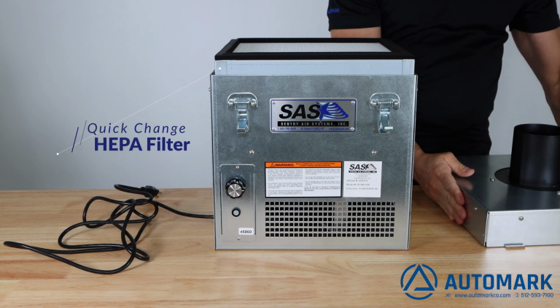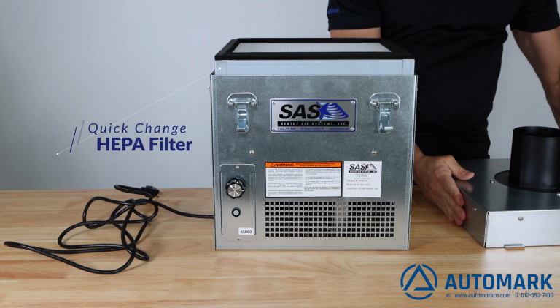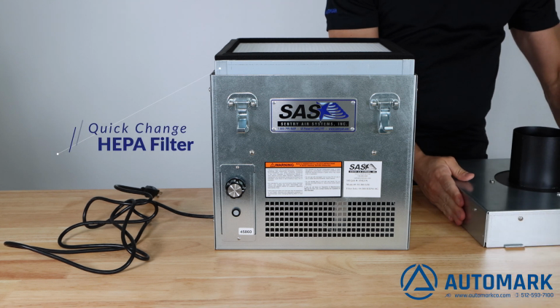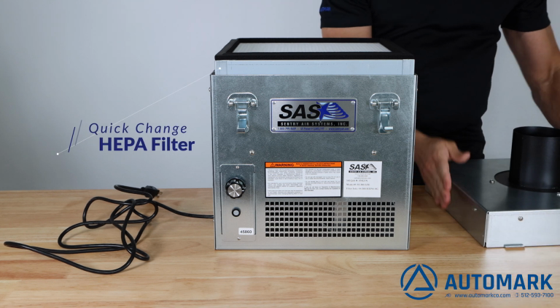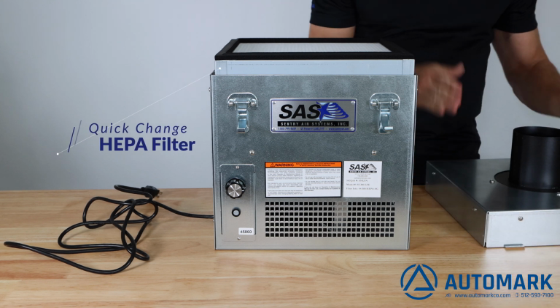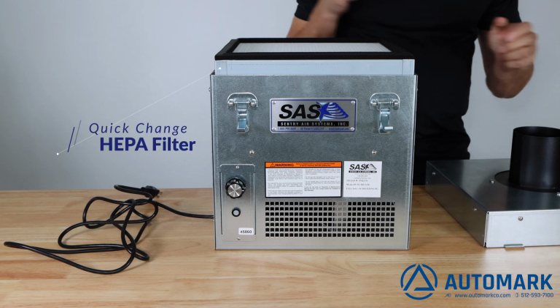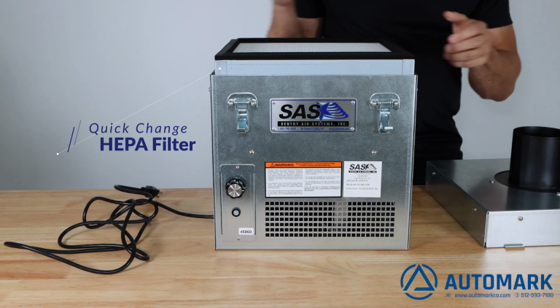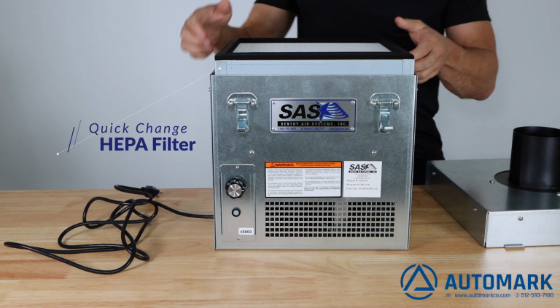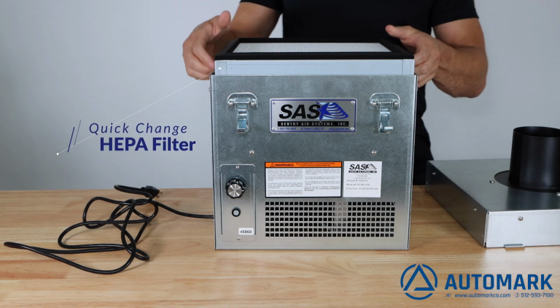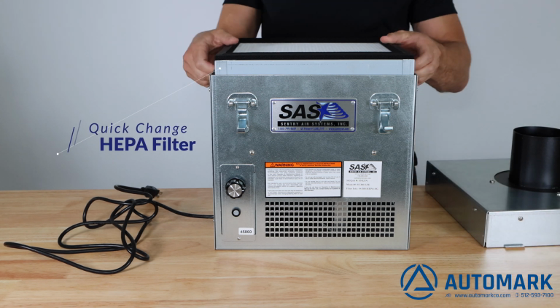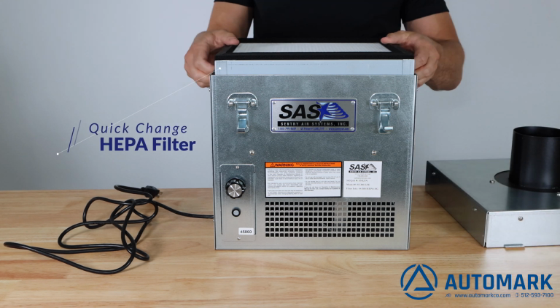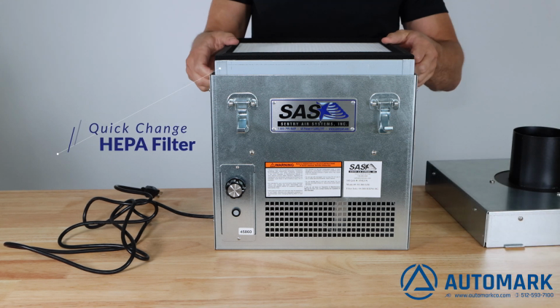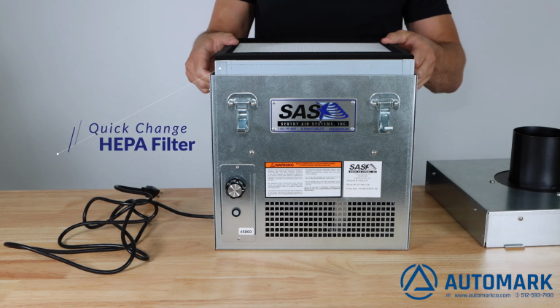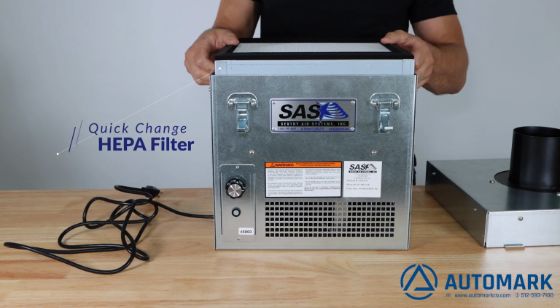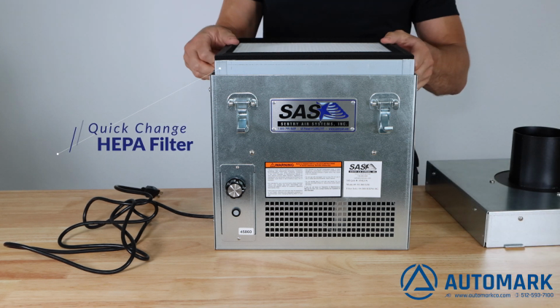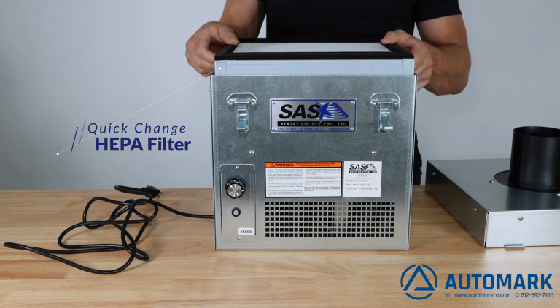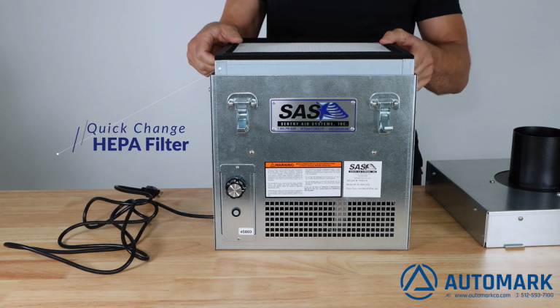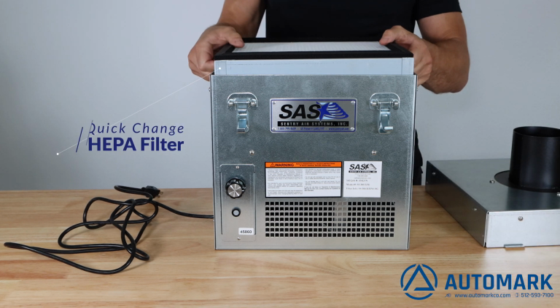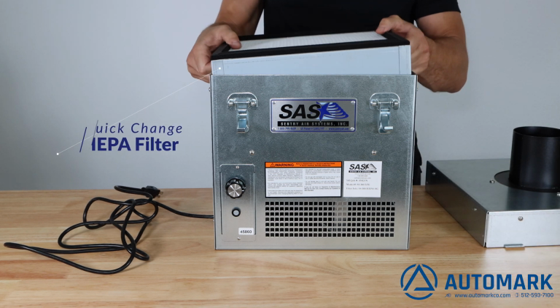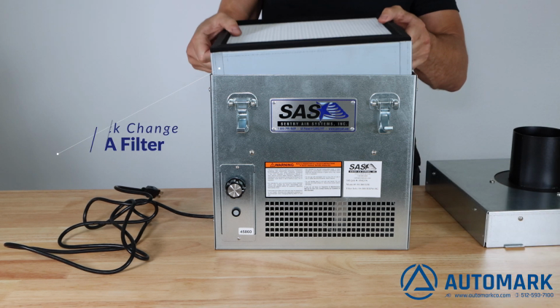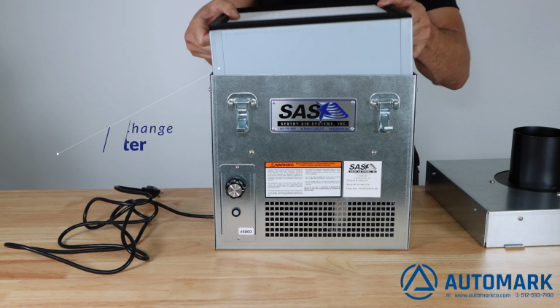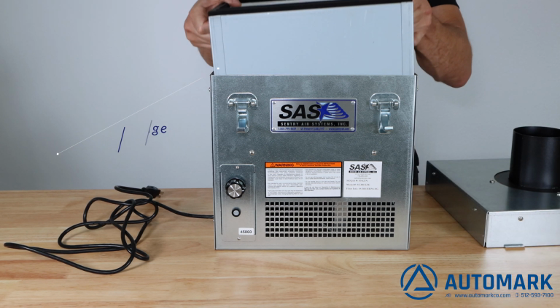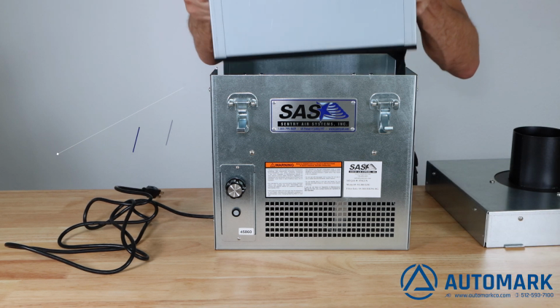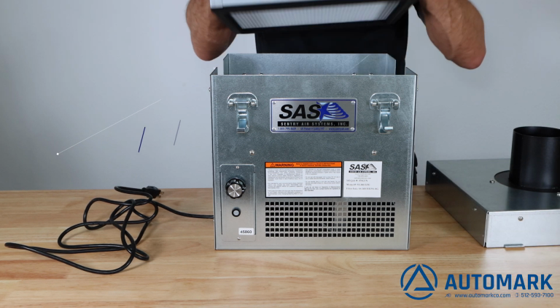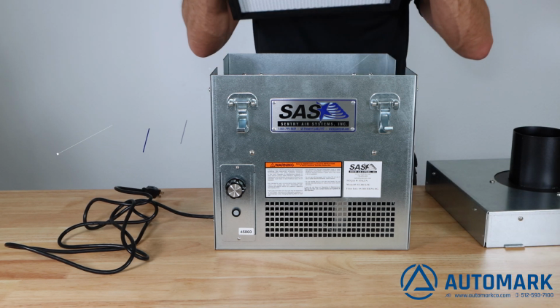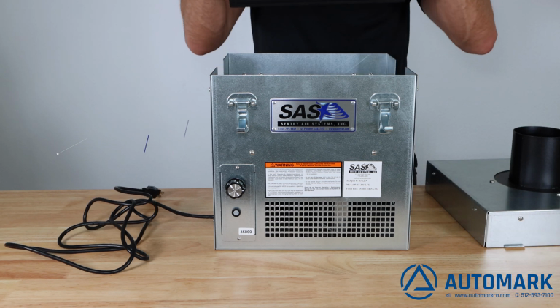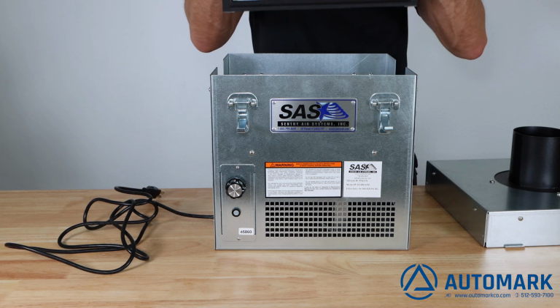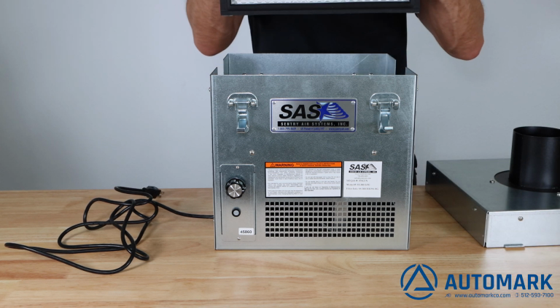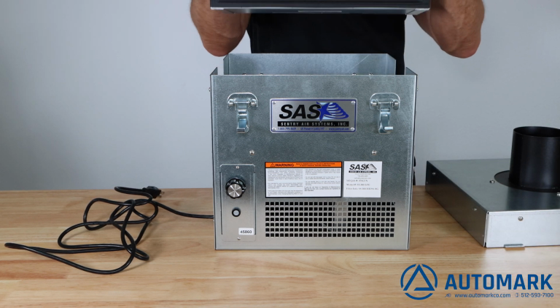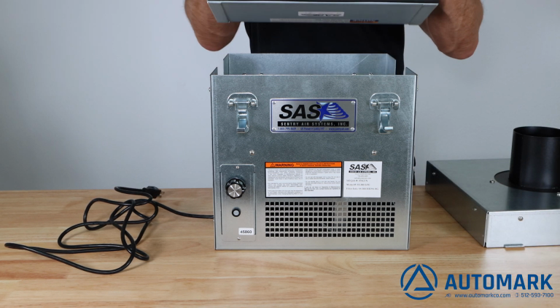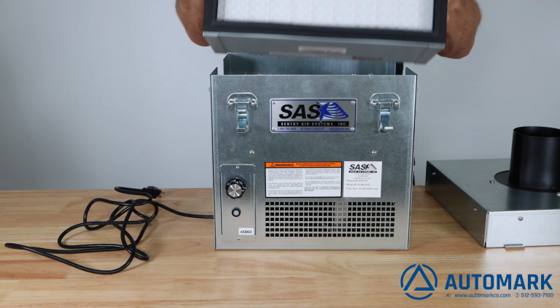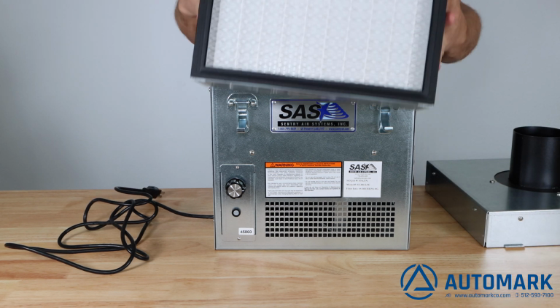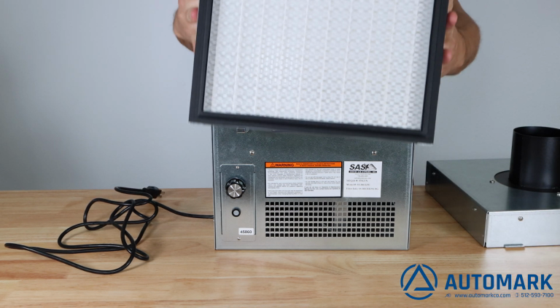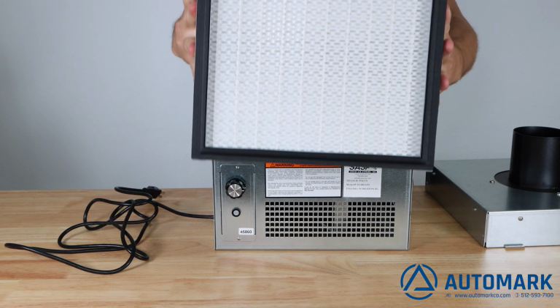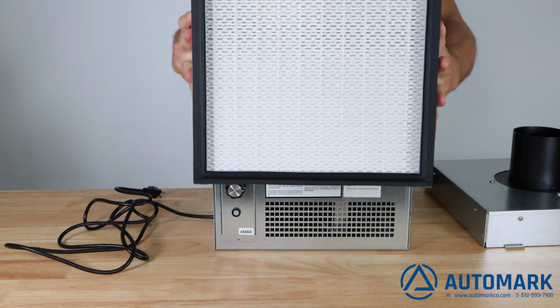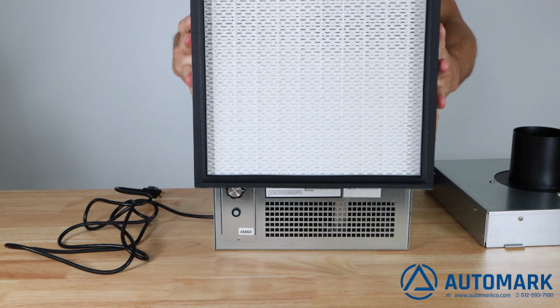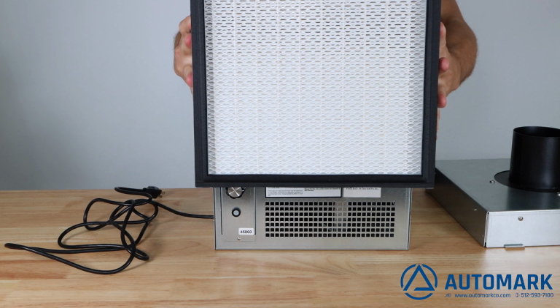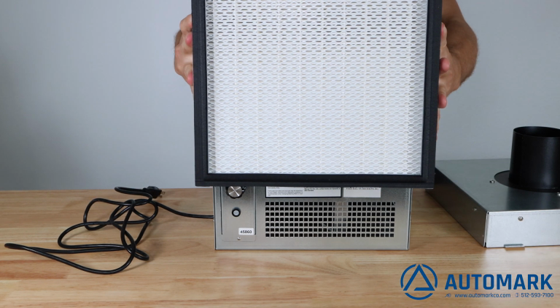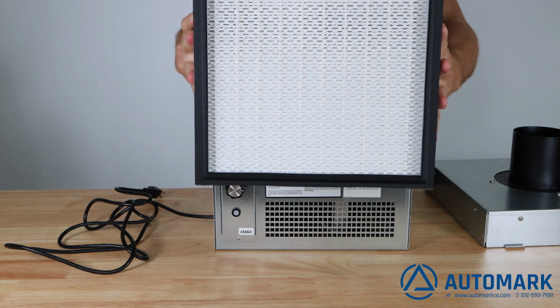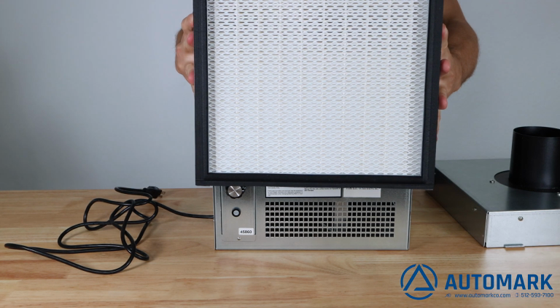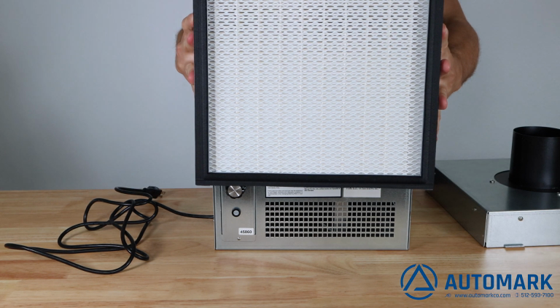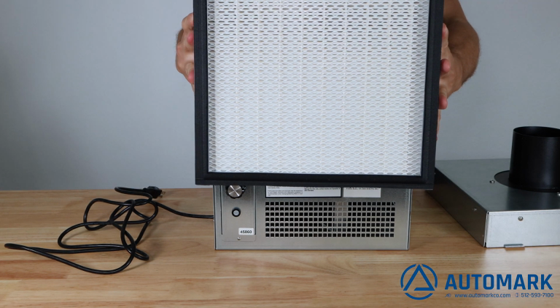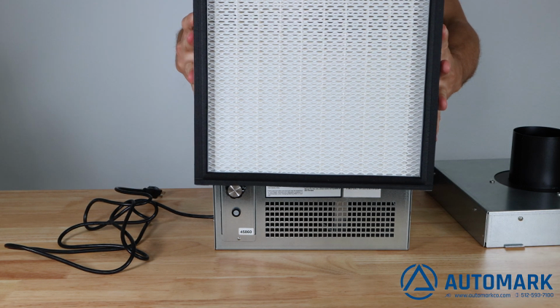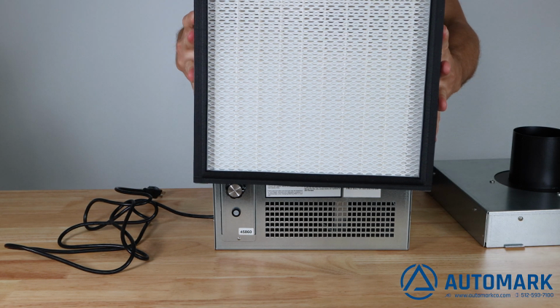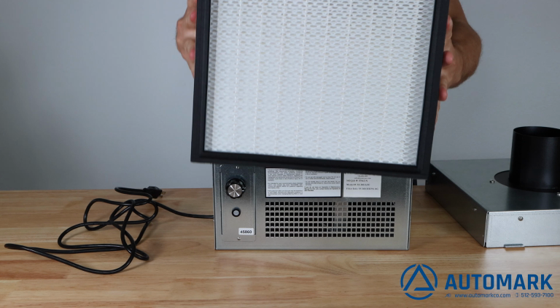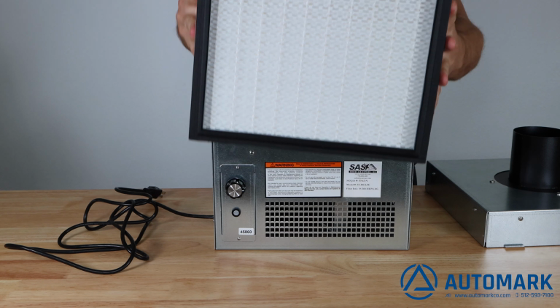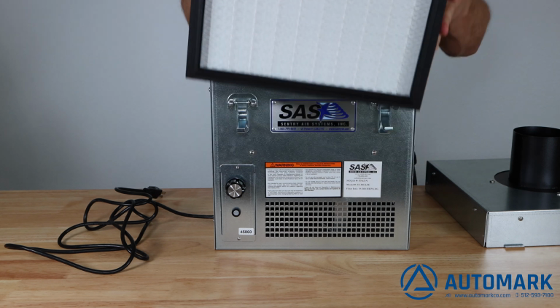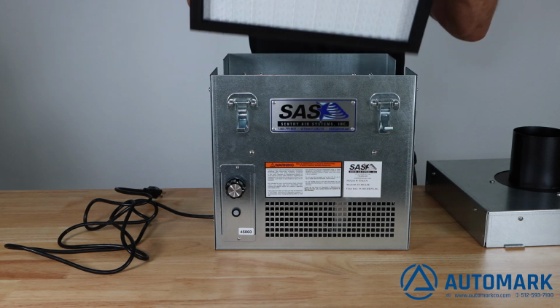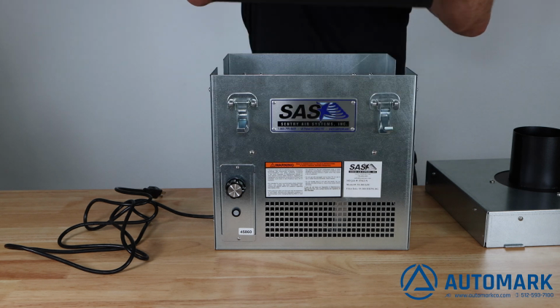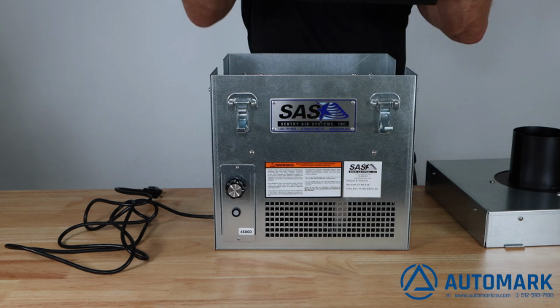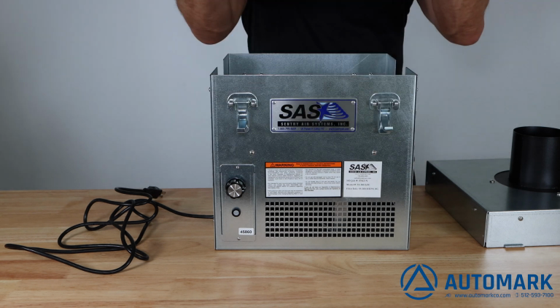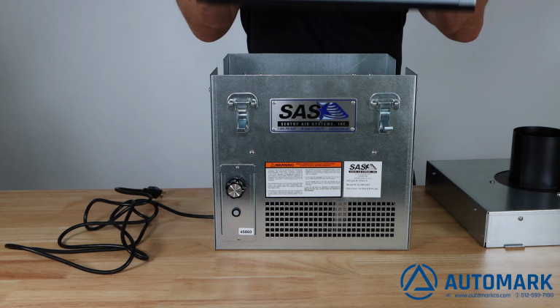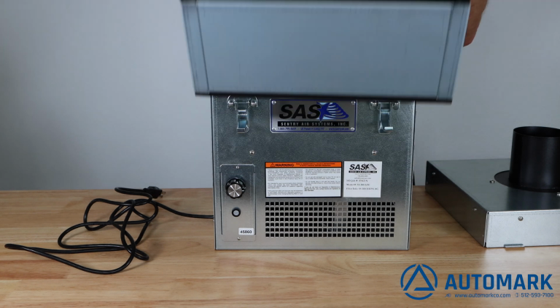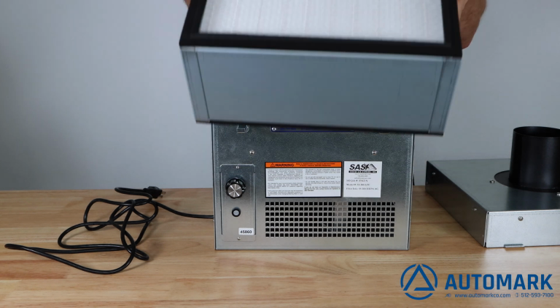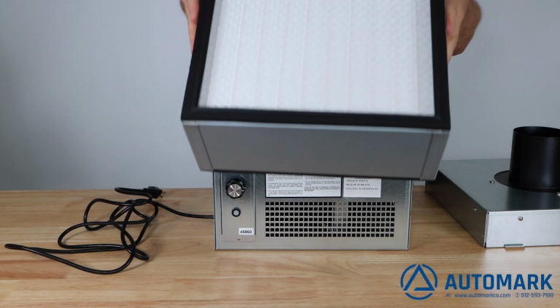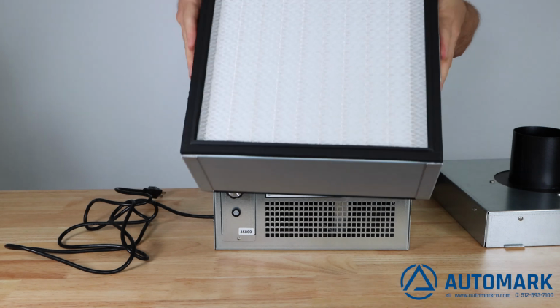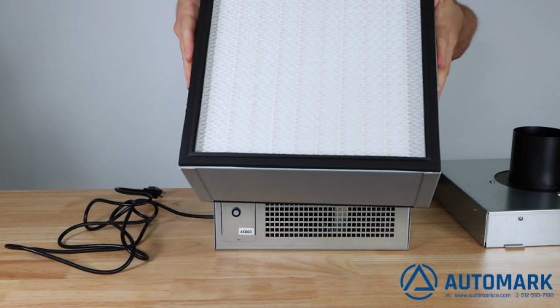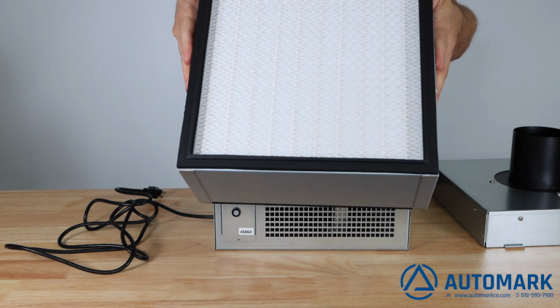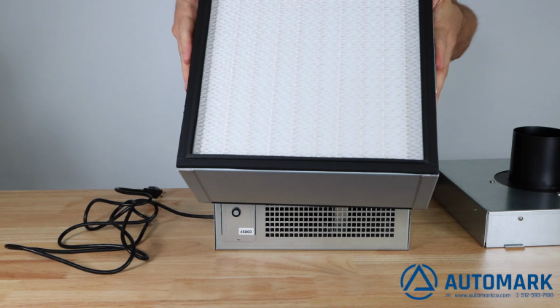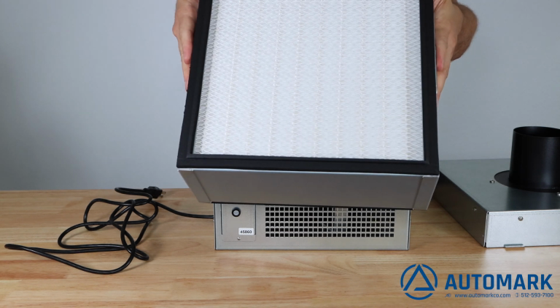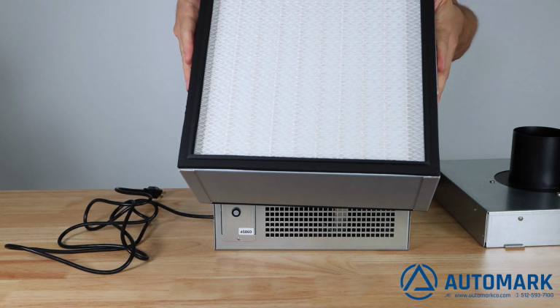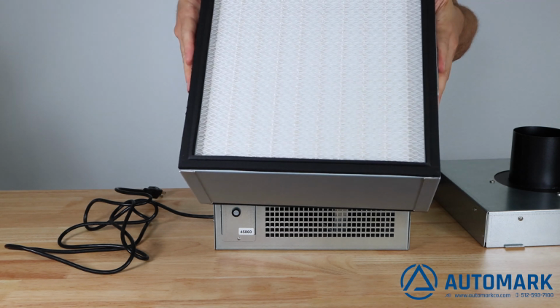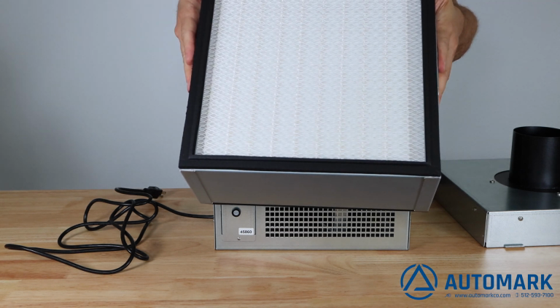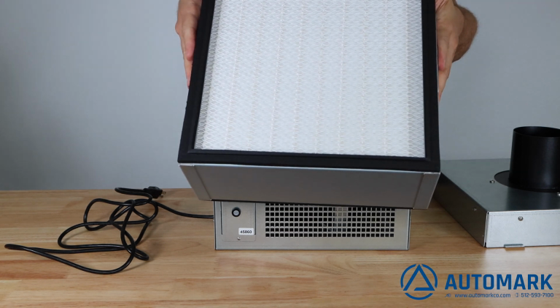Additional filtration media is available to remove acid gas, mercury, aldehyde, or ammonia should requirements change.